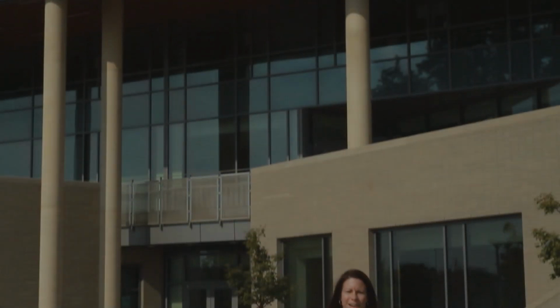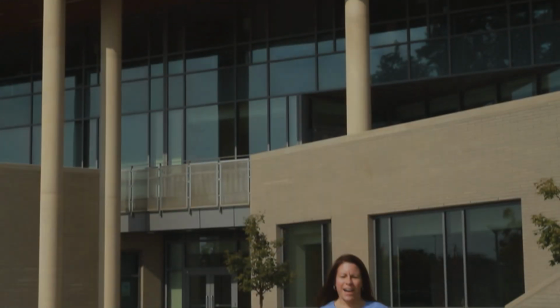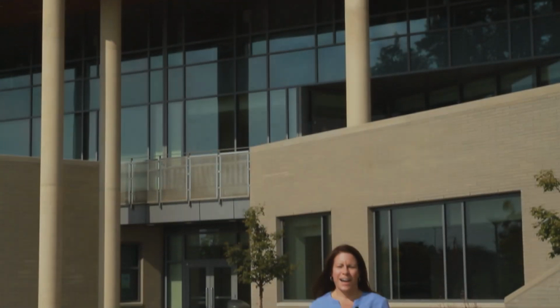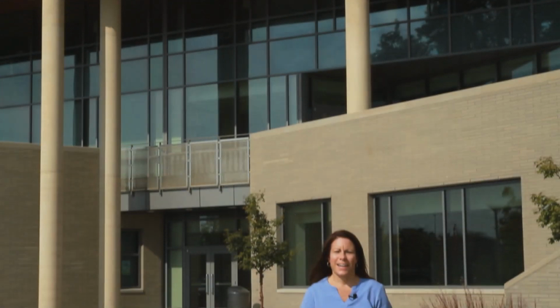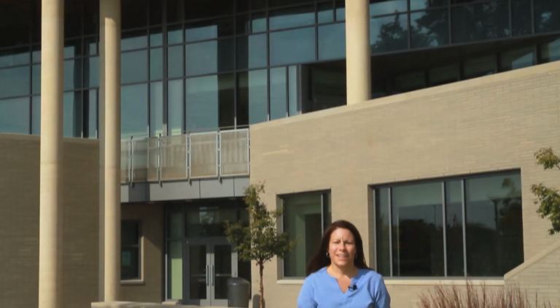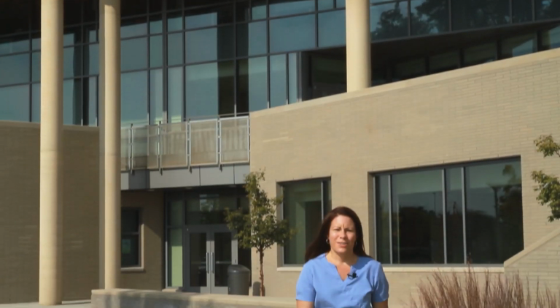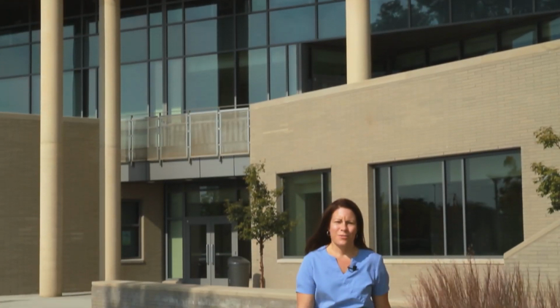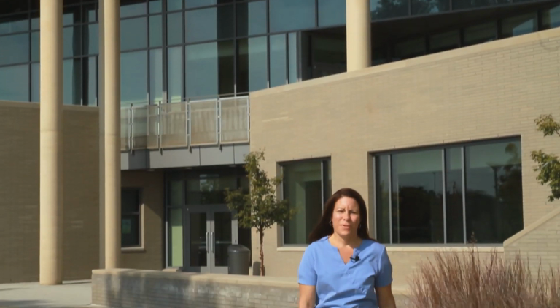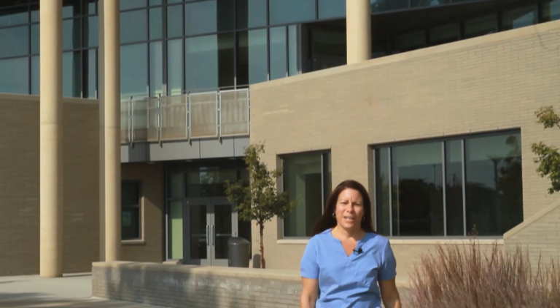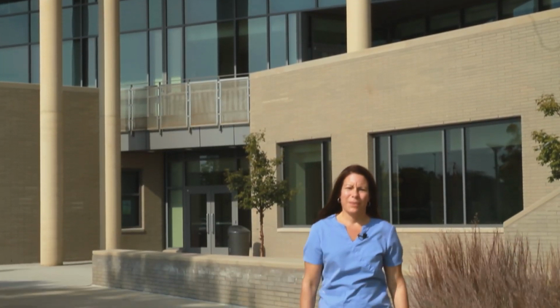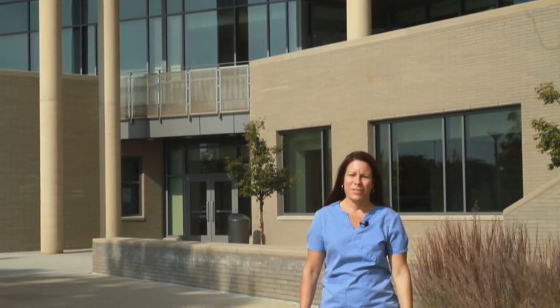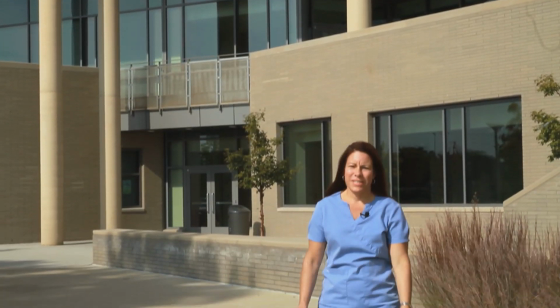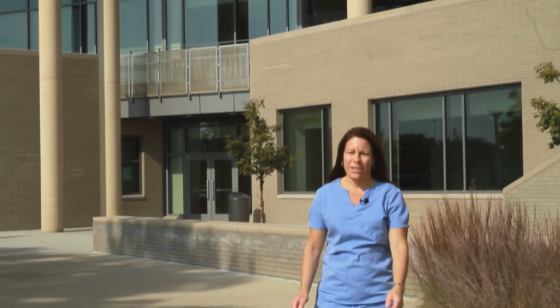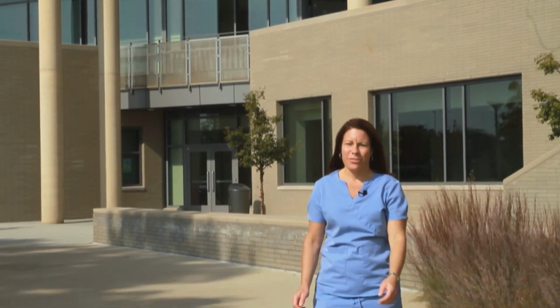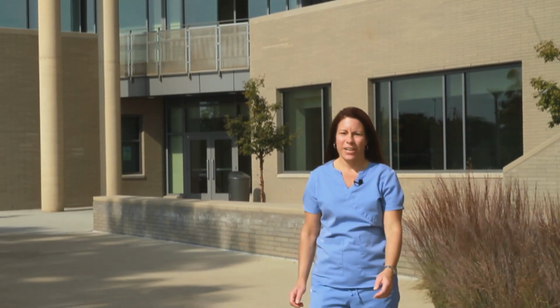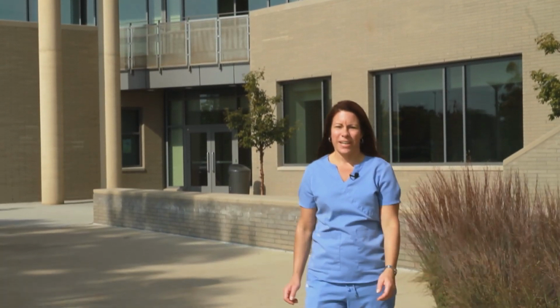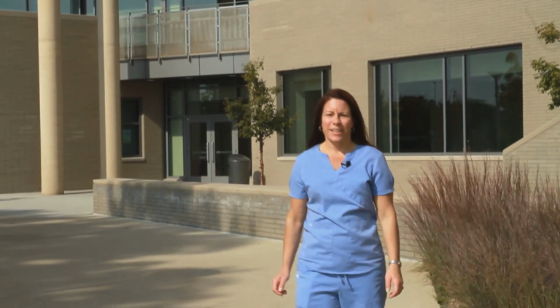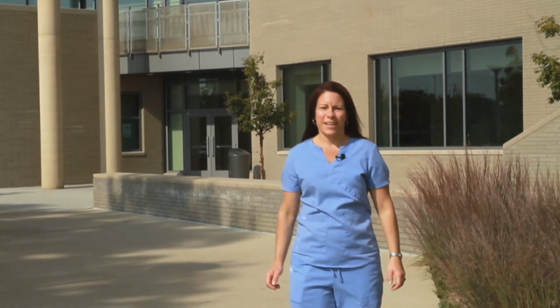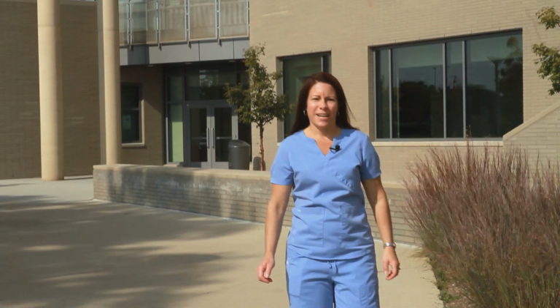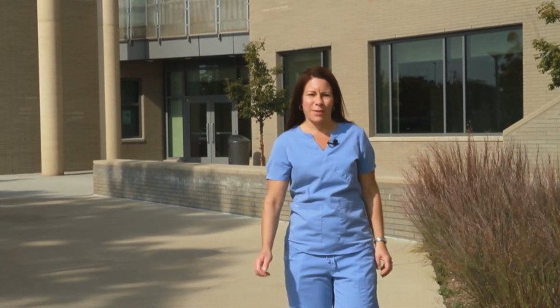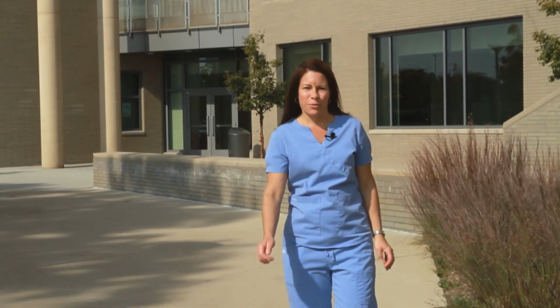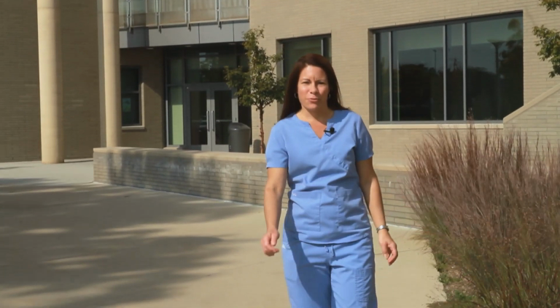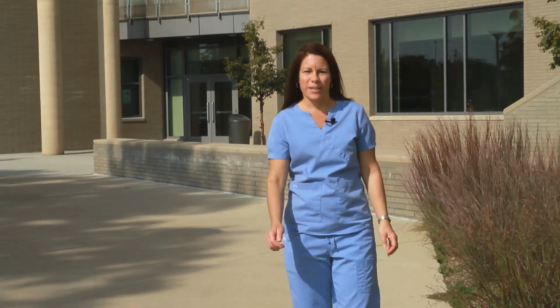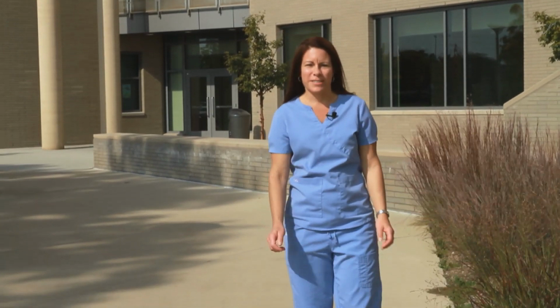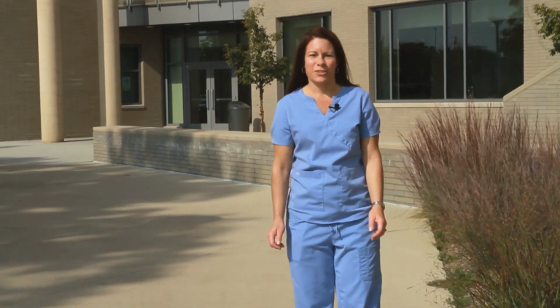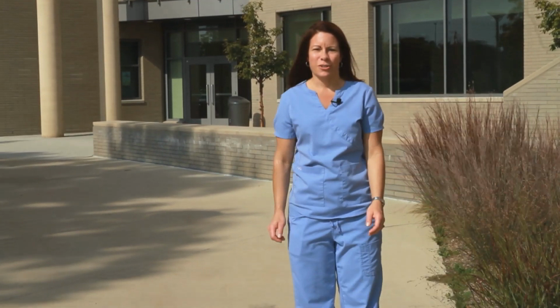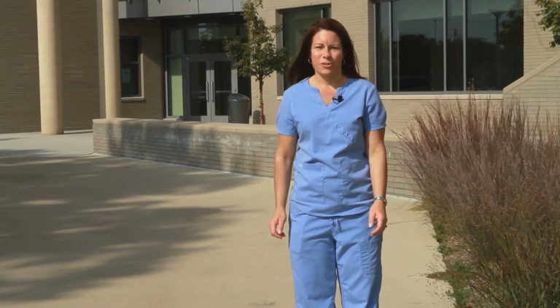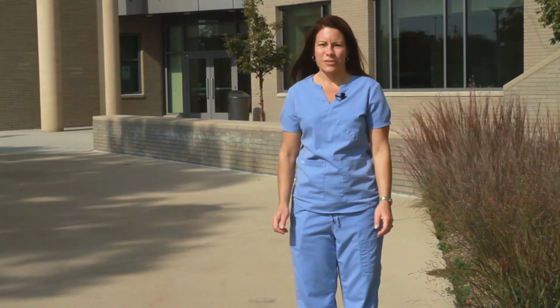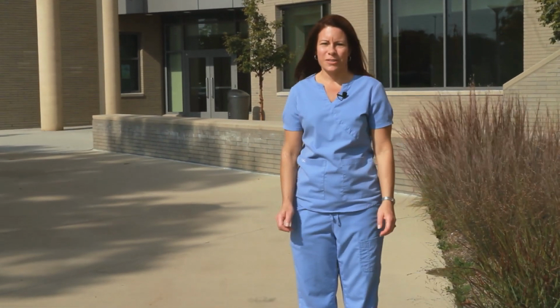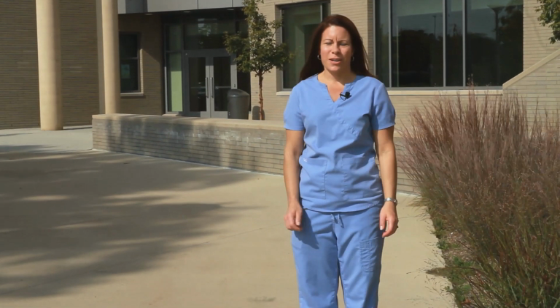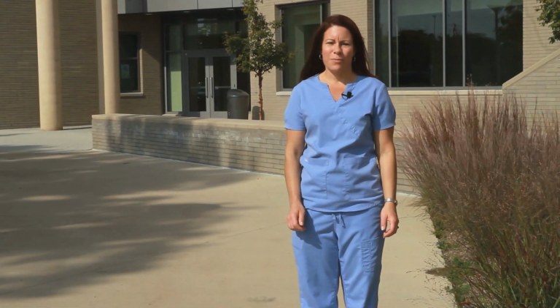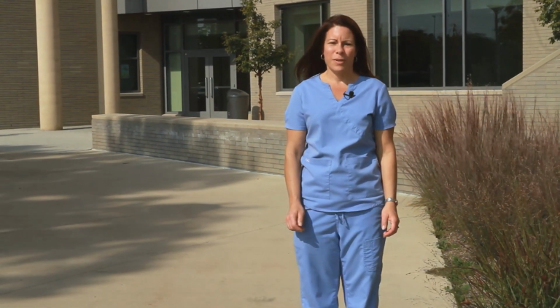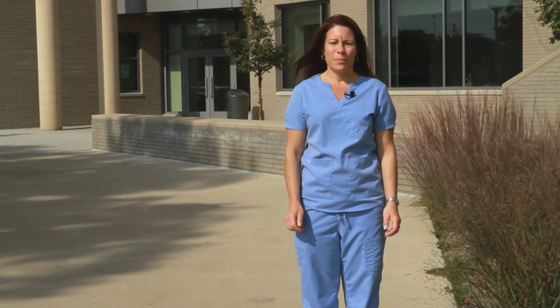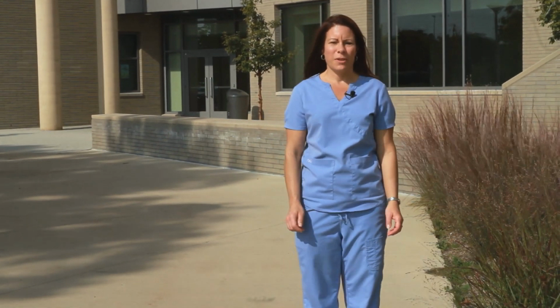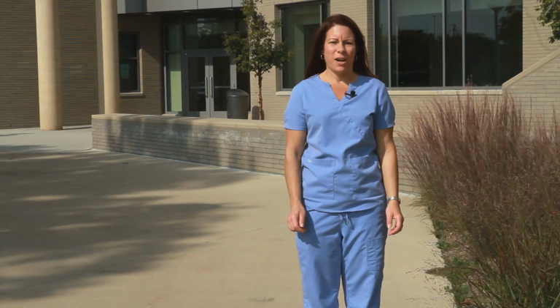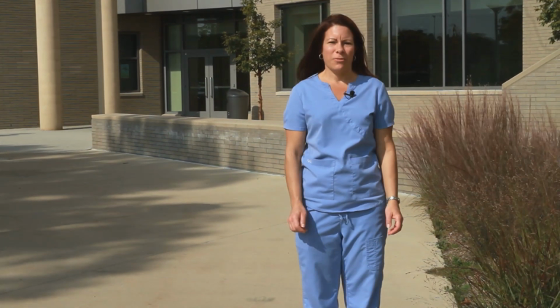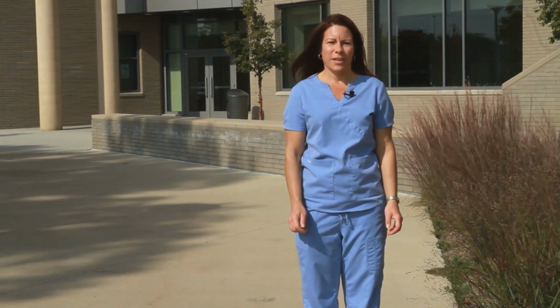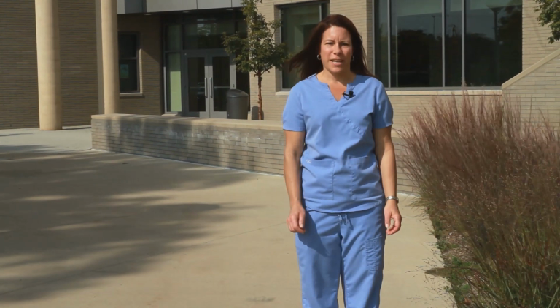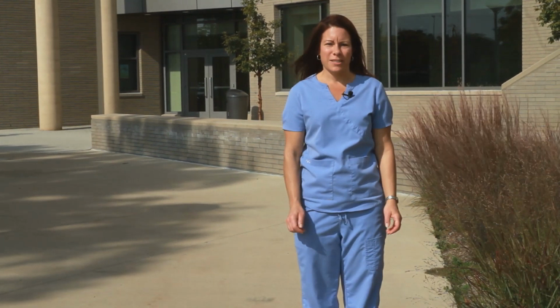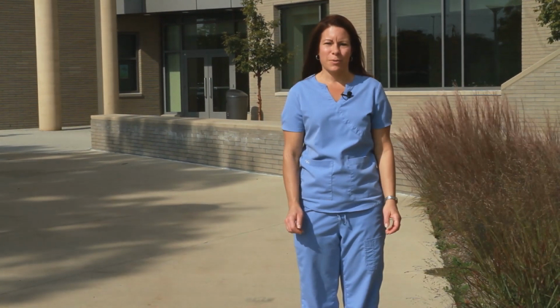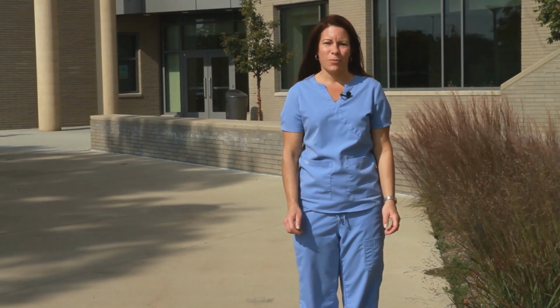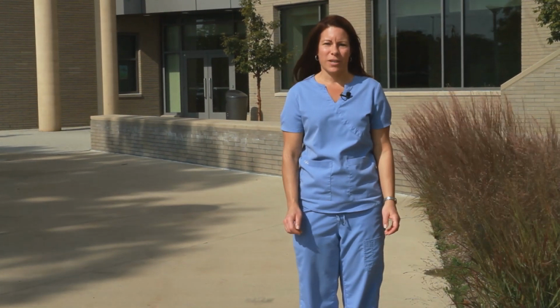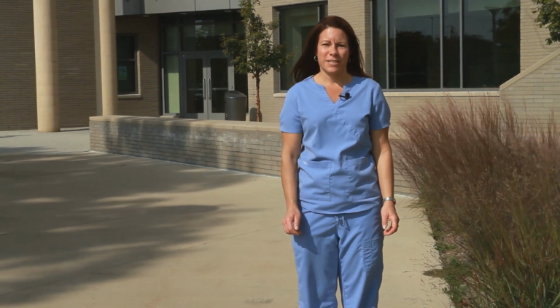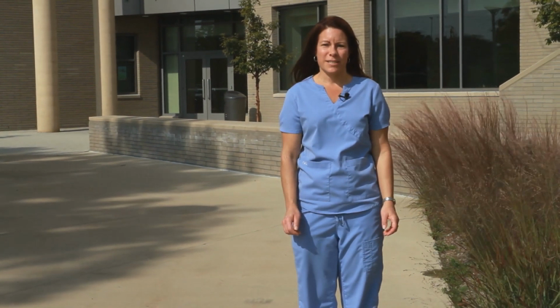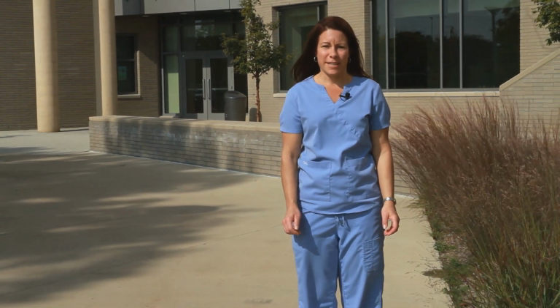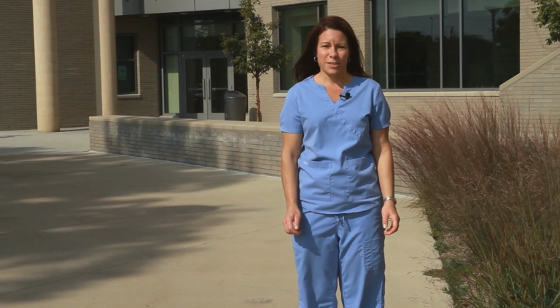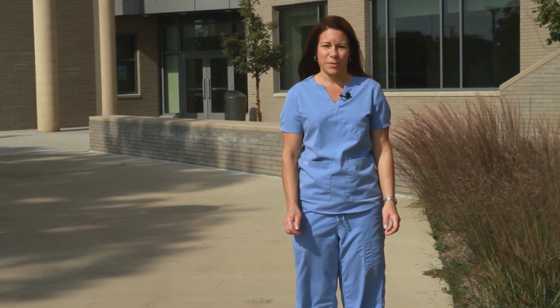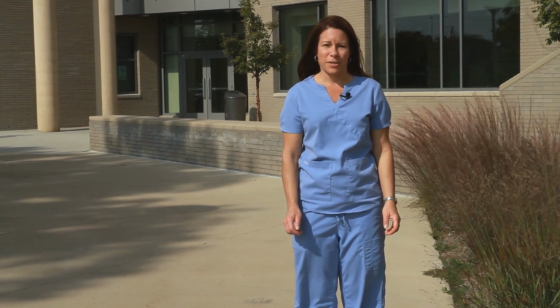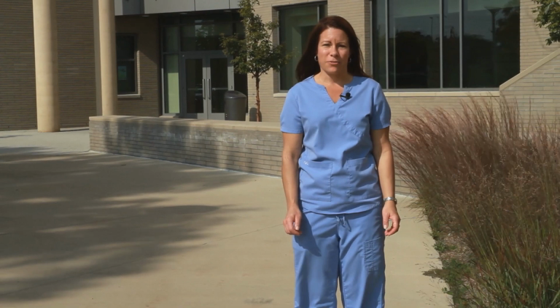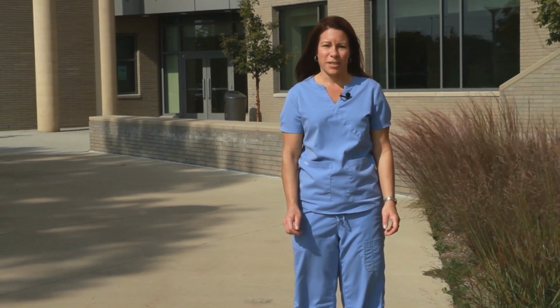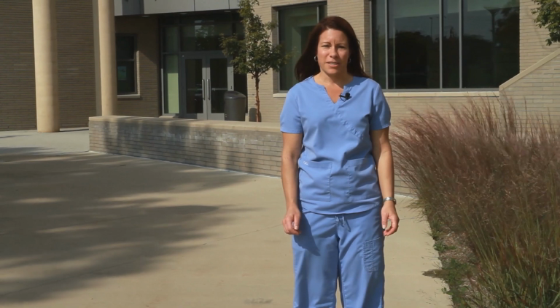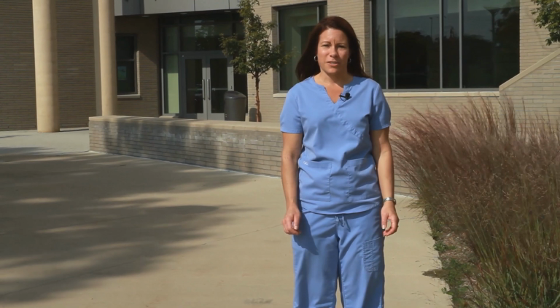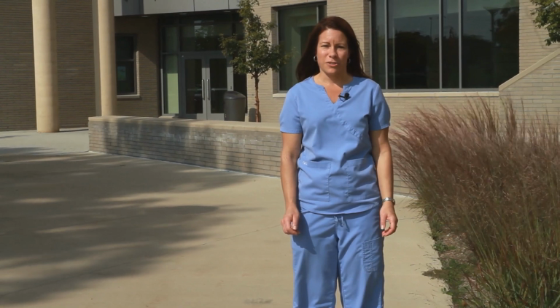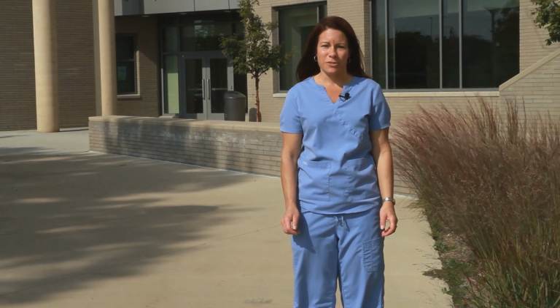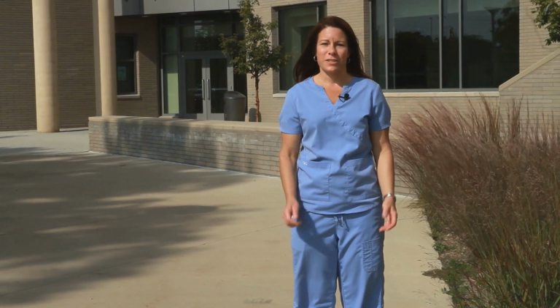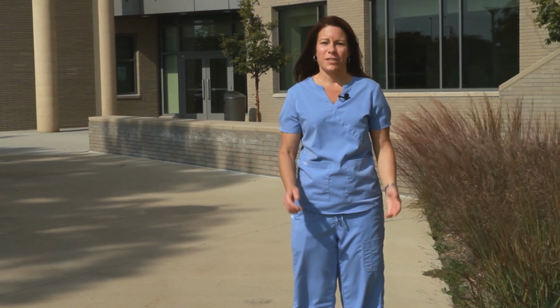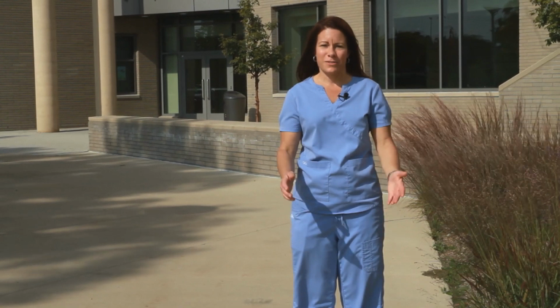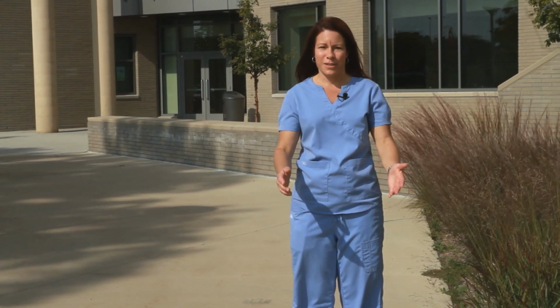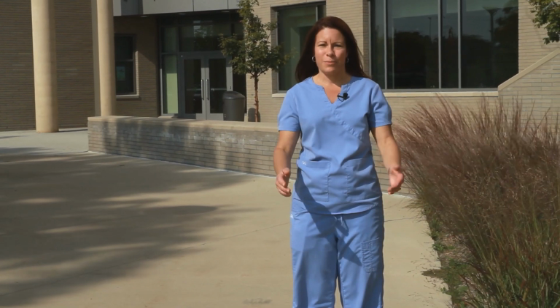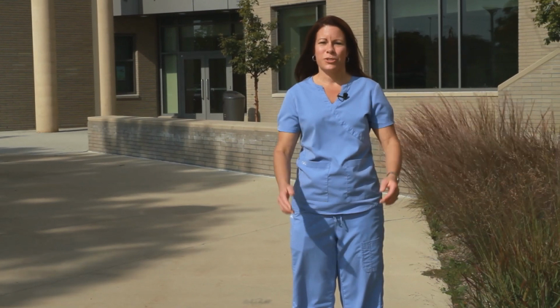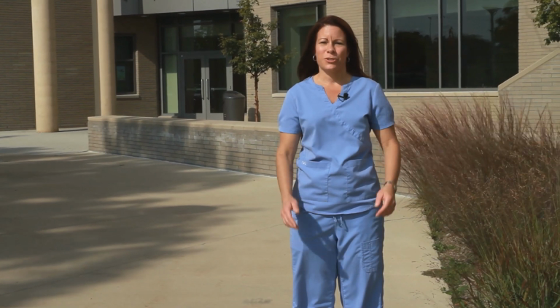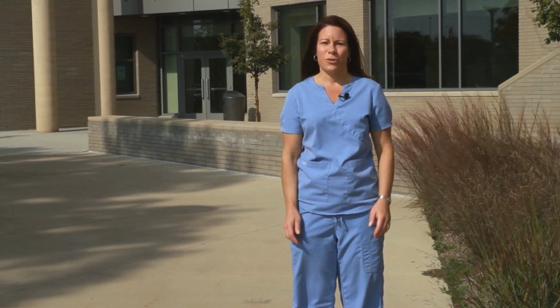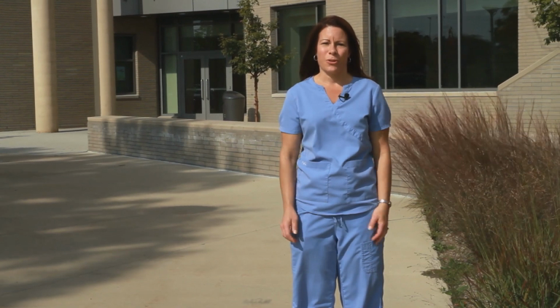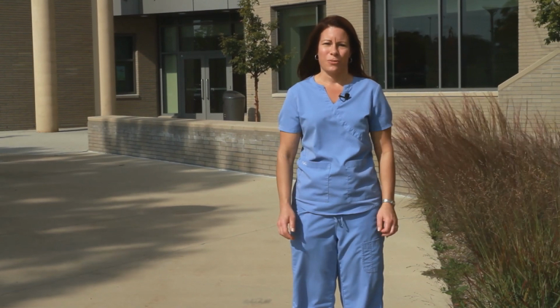Hi, my name is Kathleen and I'm a forensic nurse. People often ask me what it's like to be a forensic nurse, so let me show you.